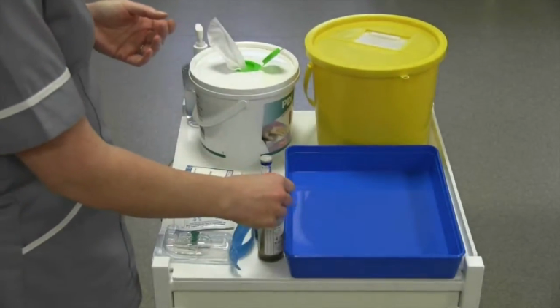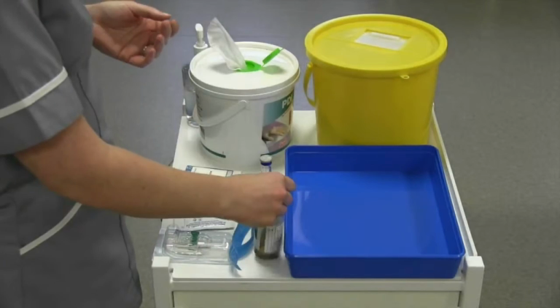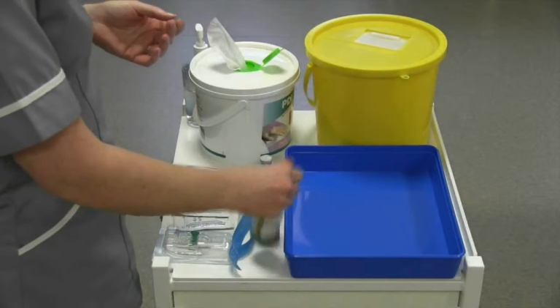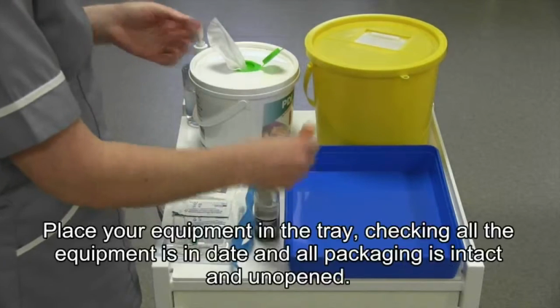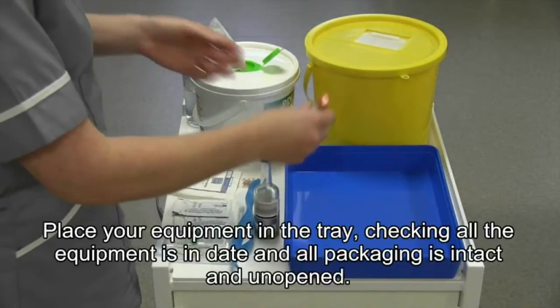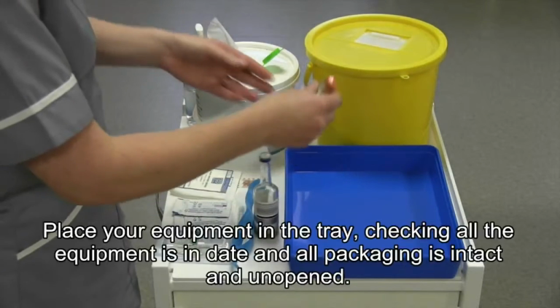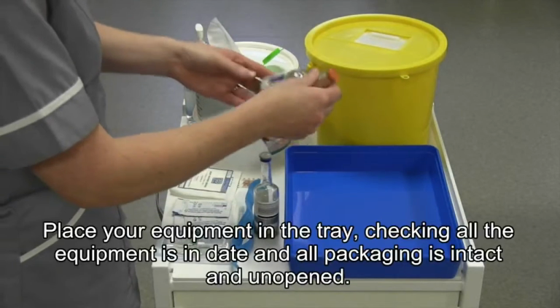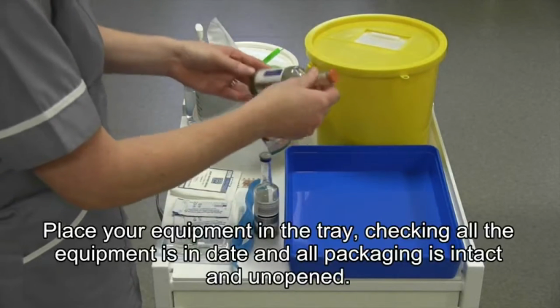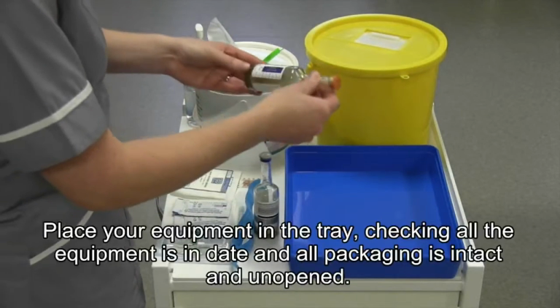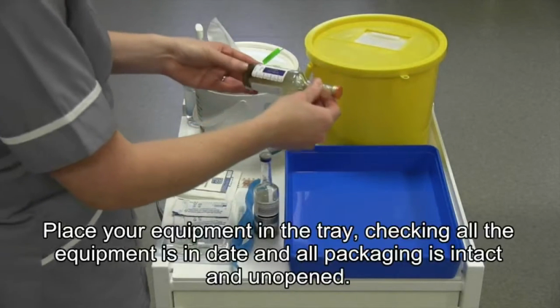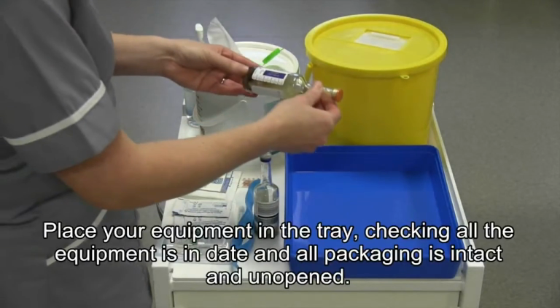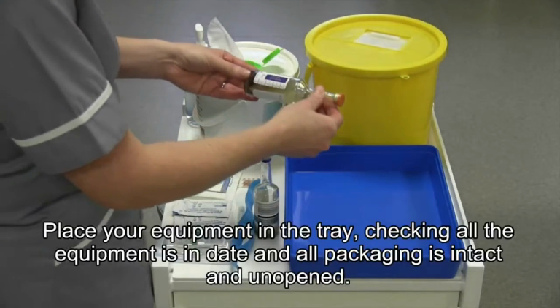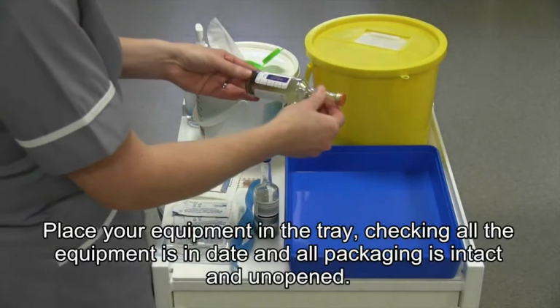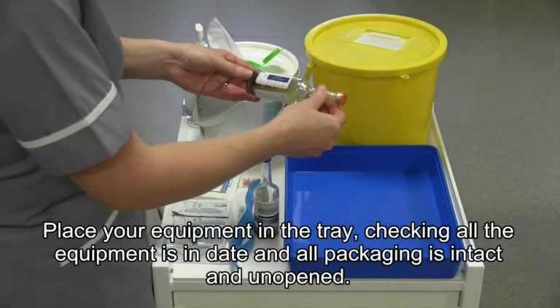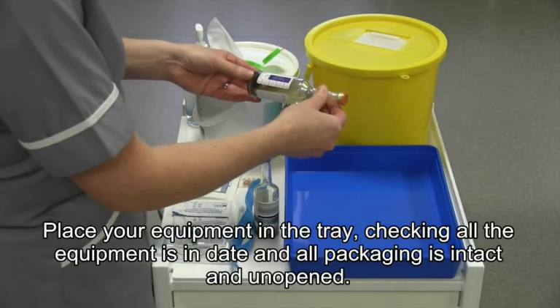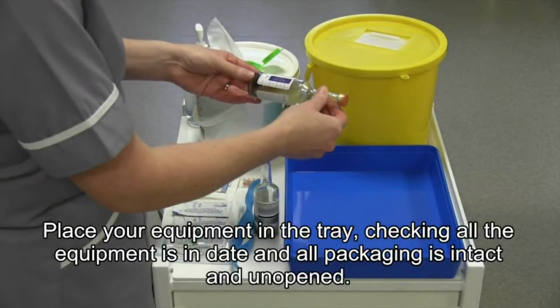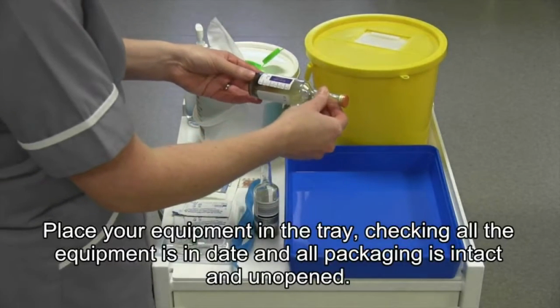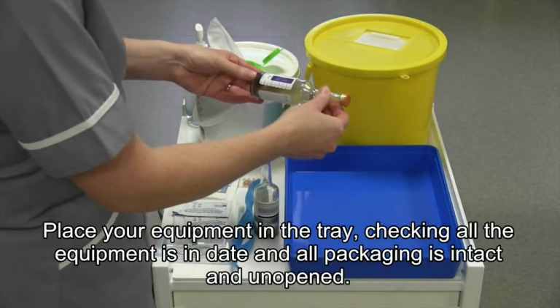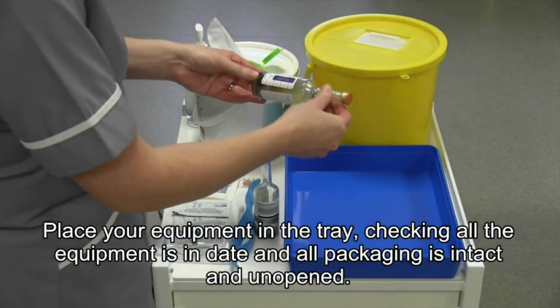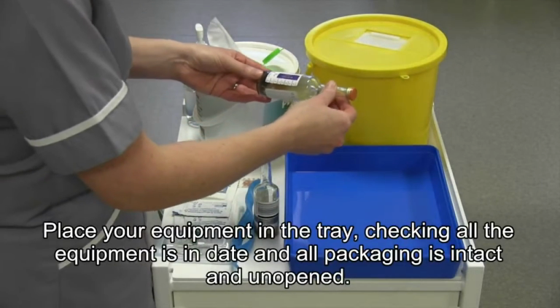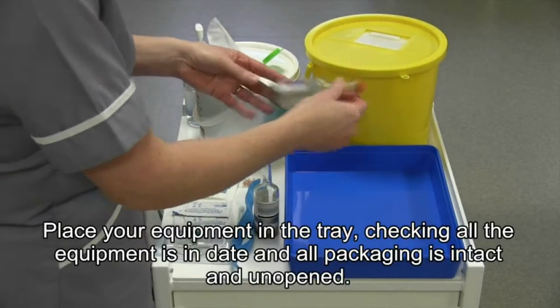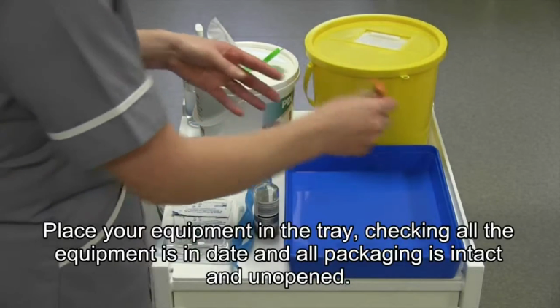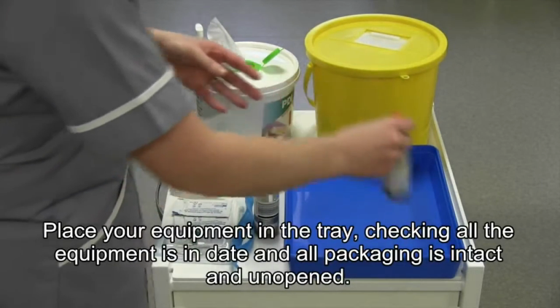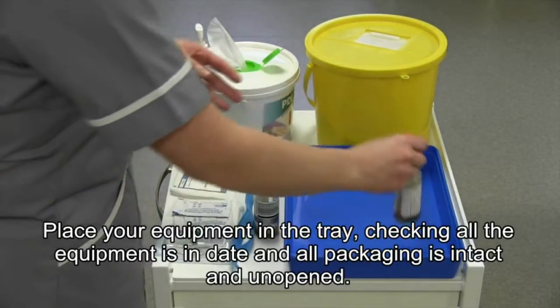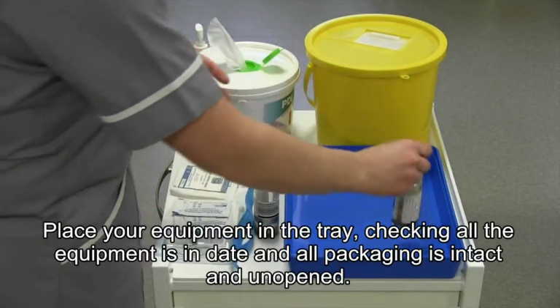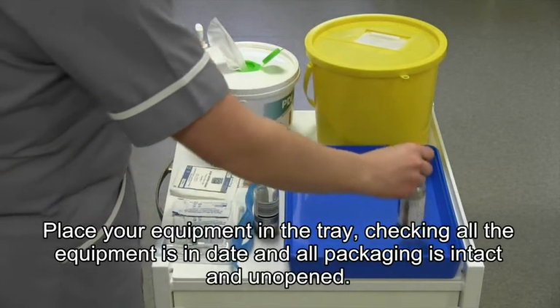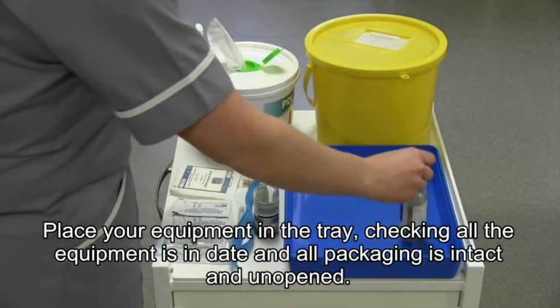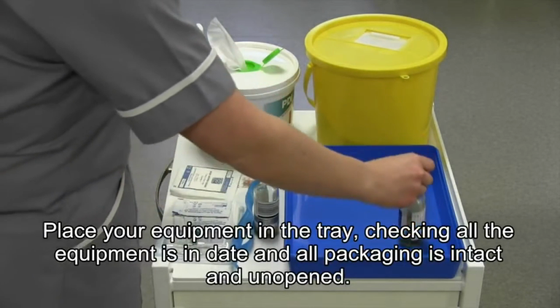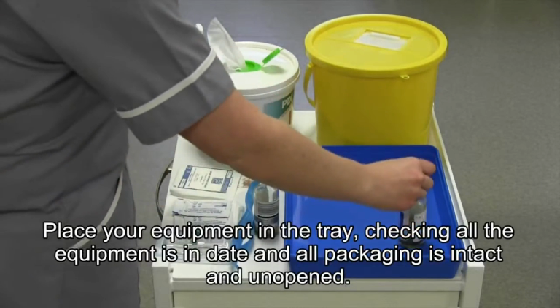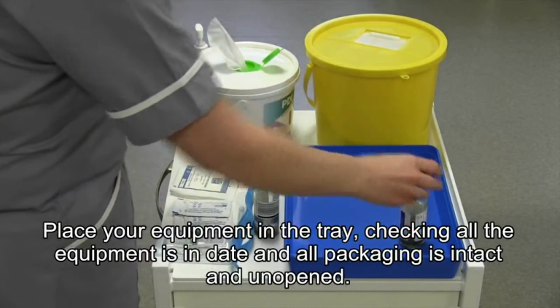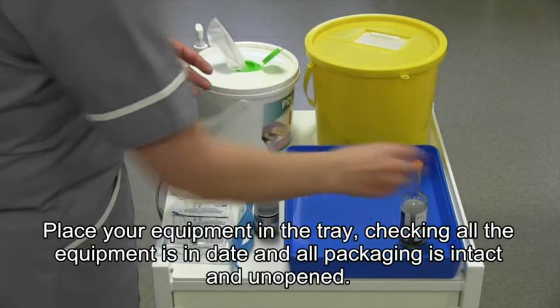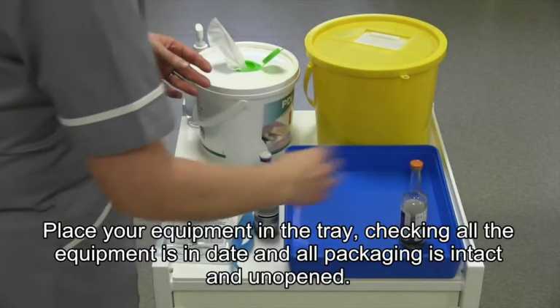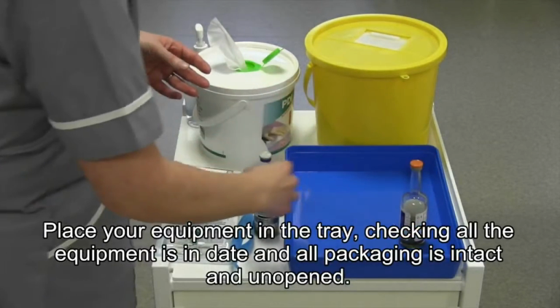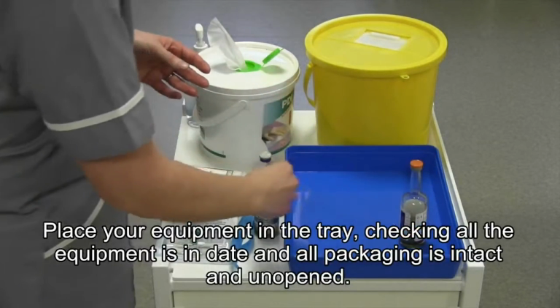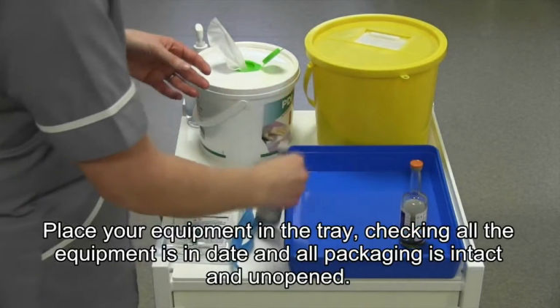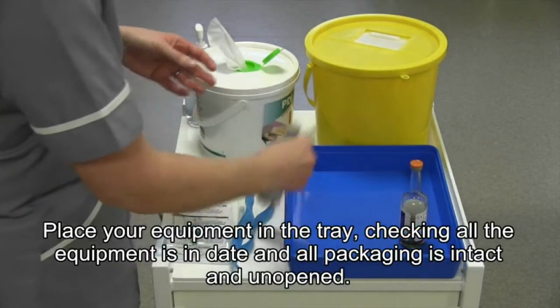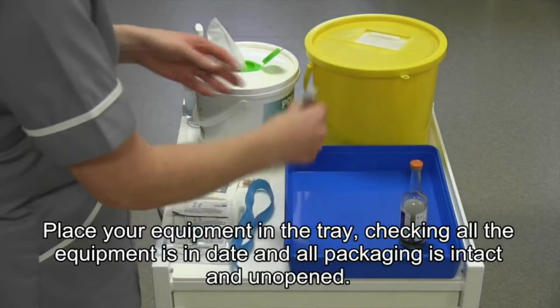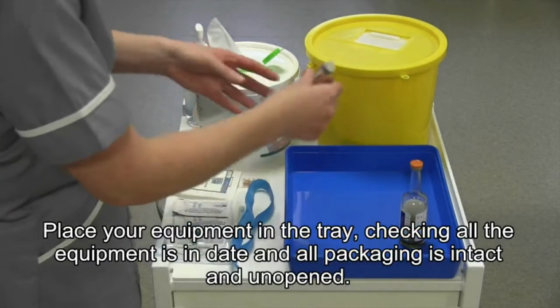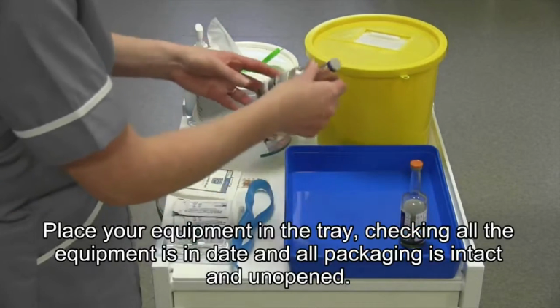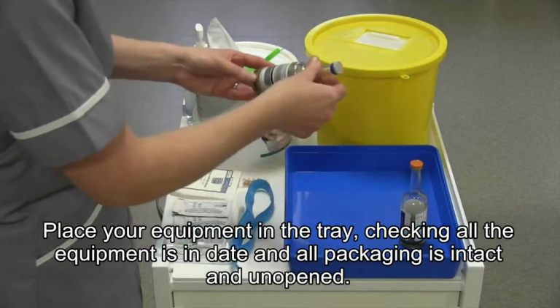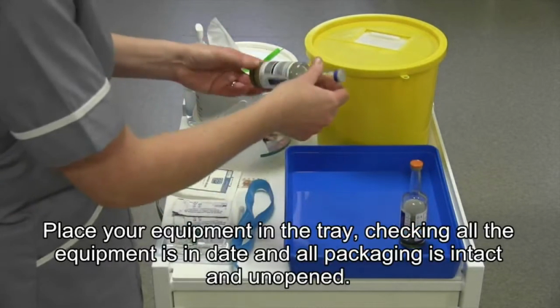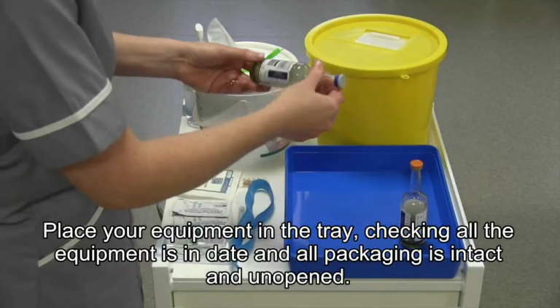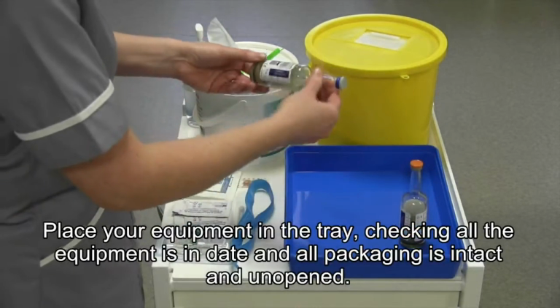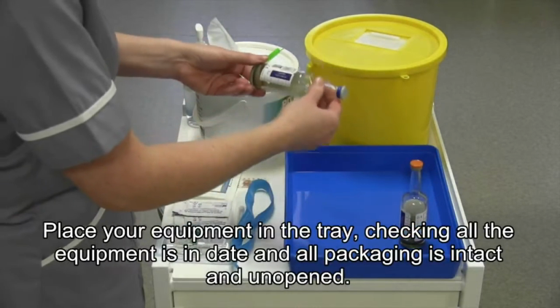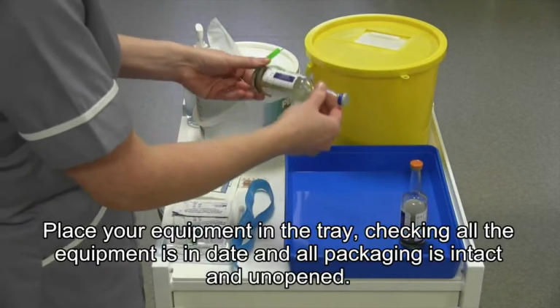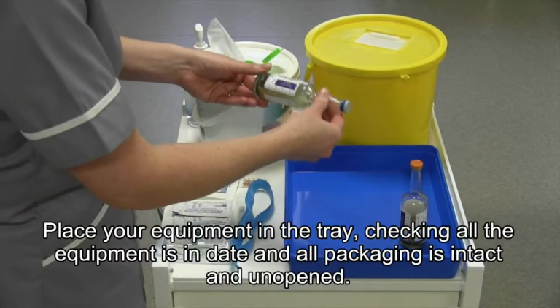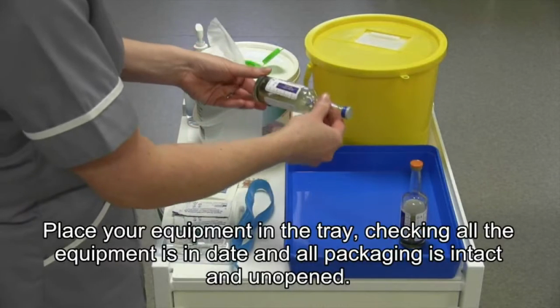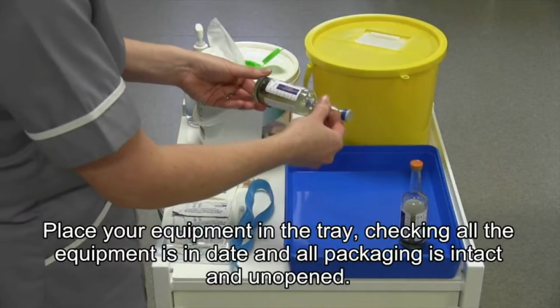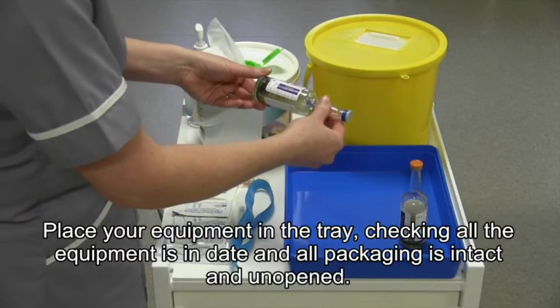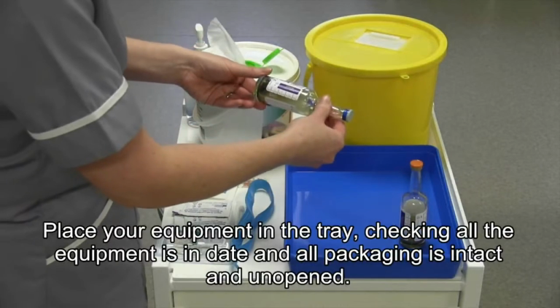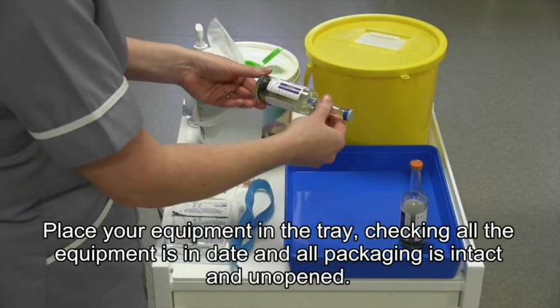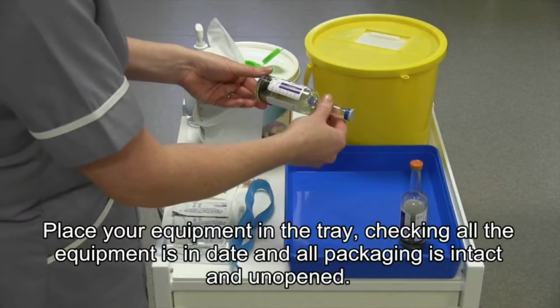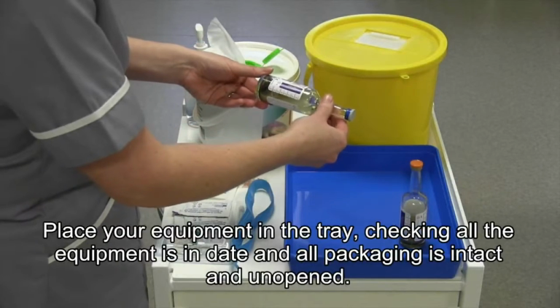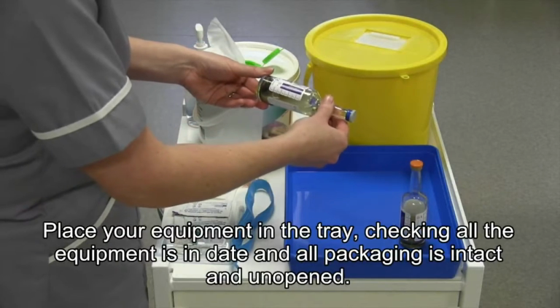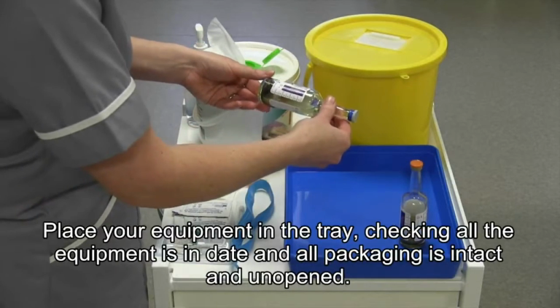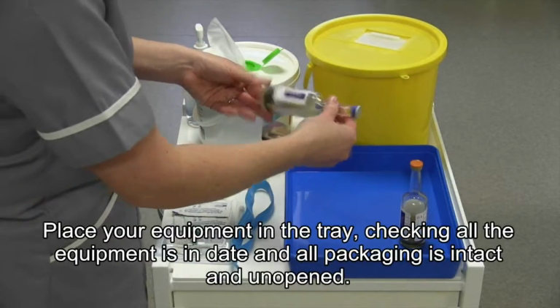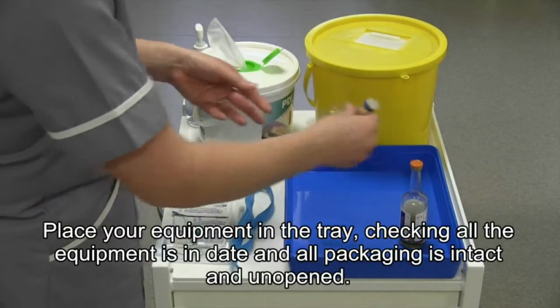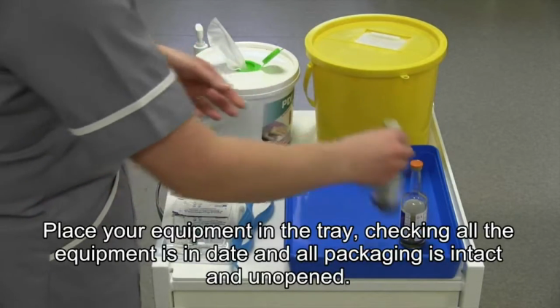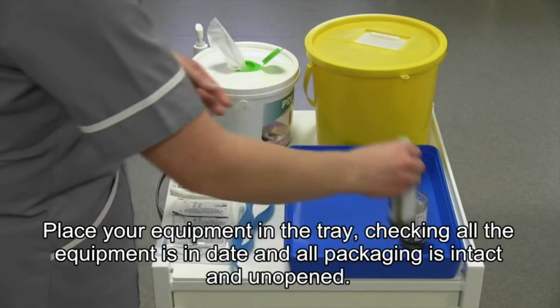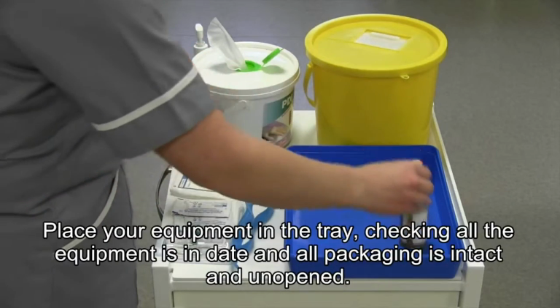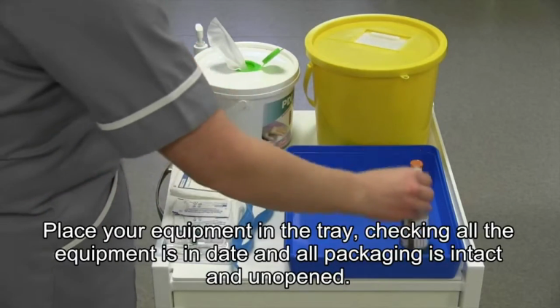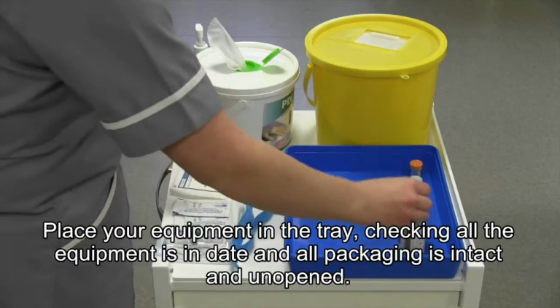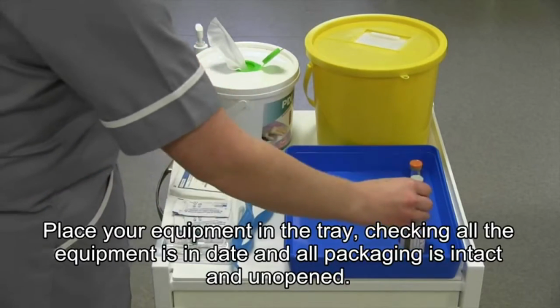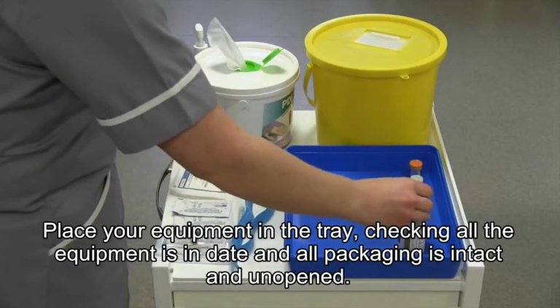Place your equipment on the tray, and check that all the equipment is in date and all packaging is intact and unopened.